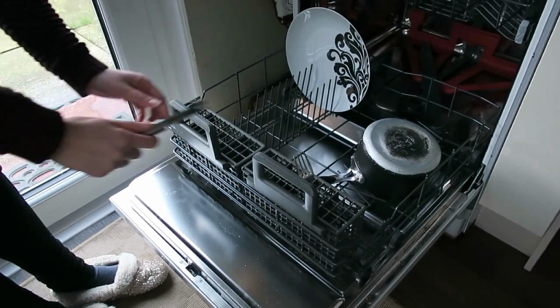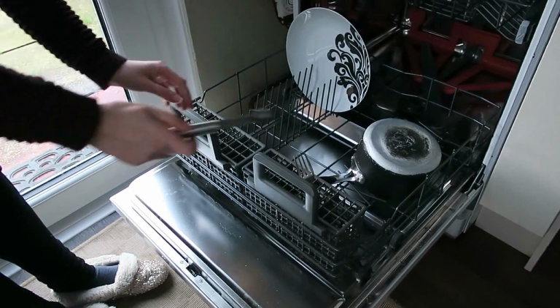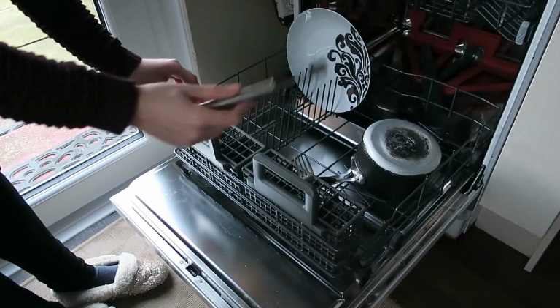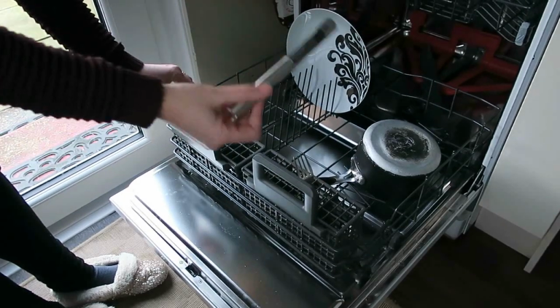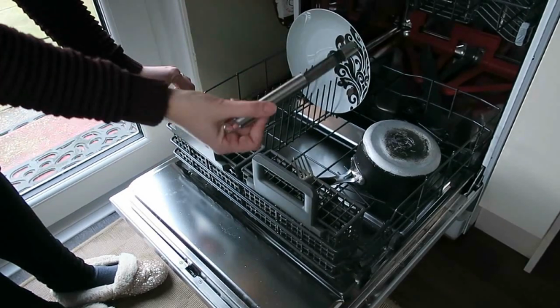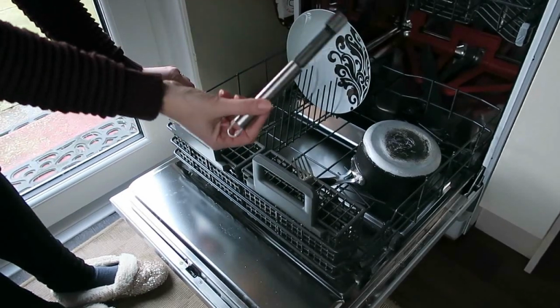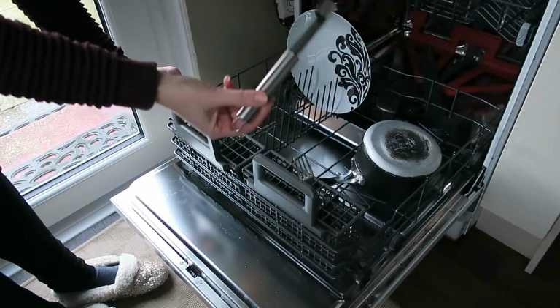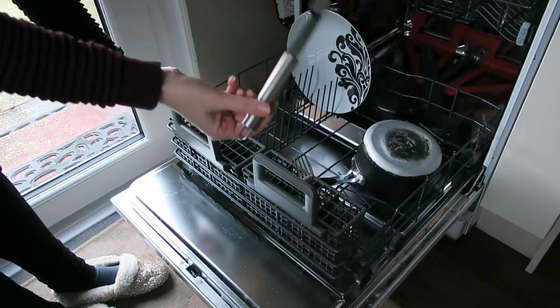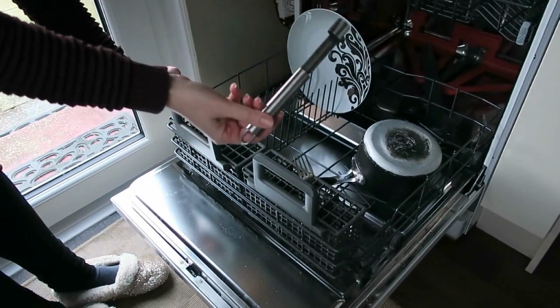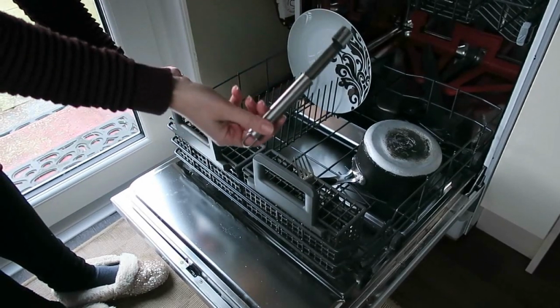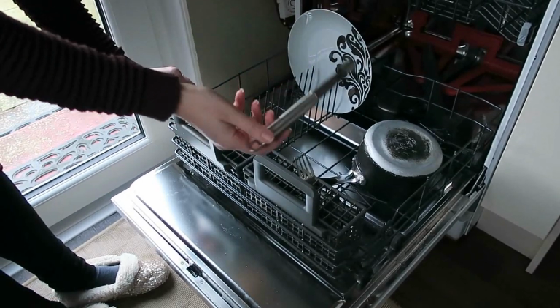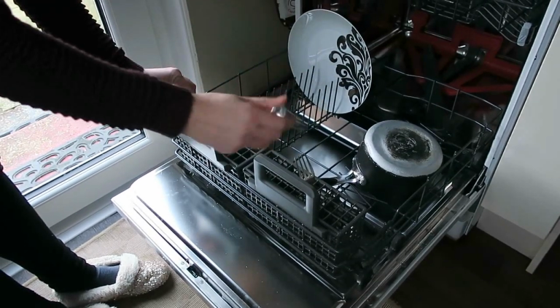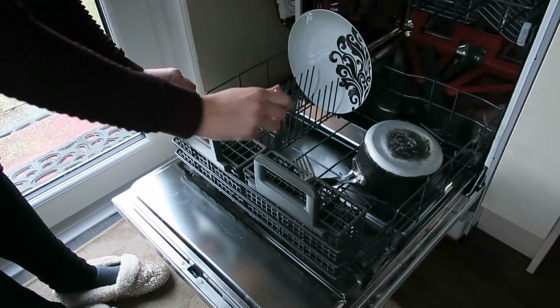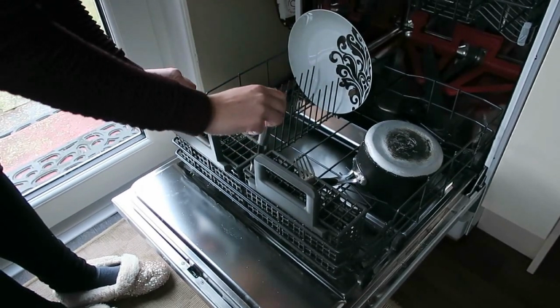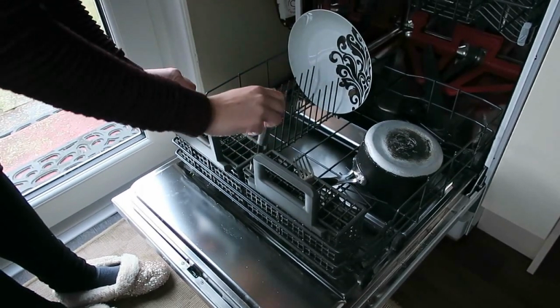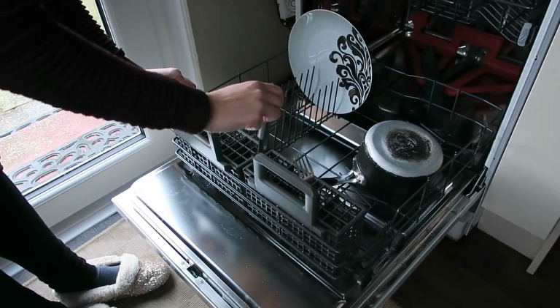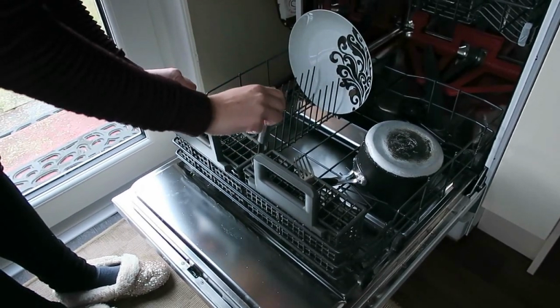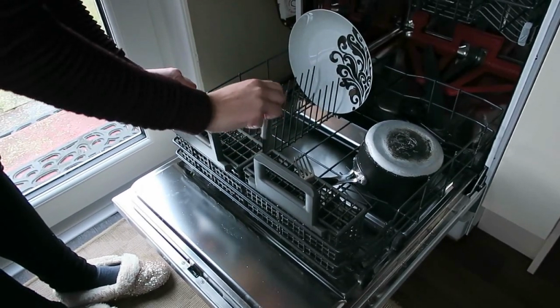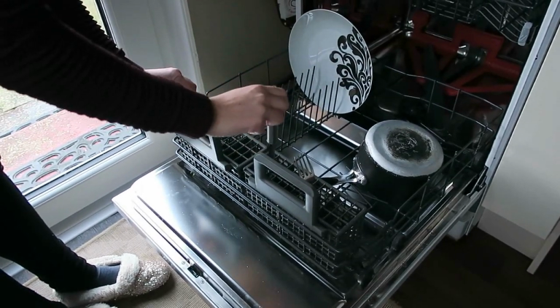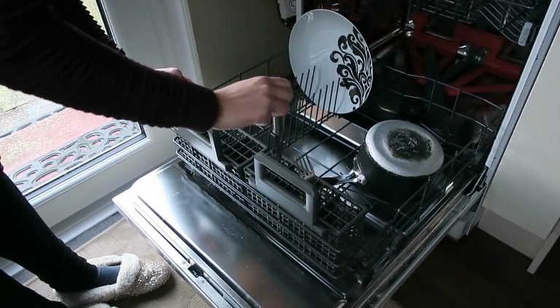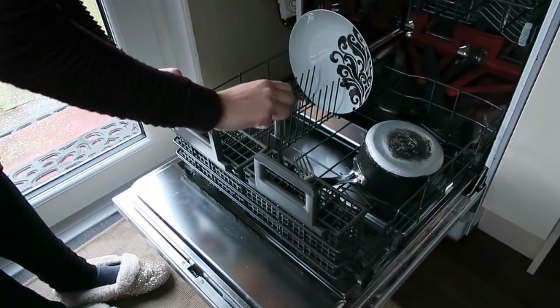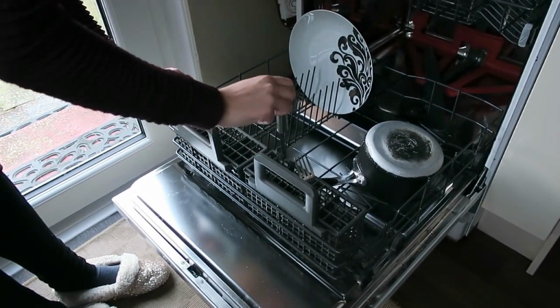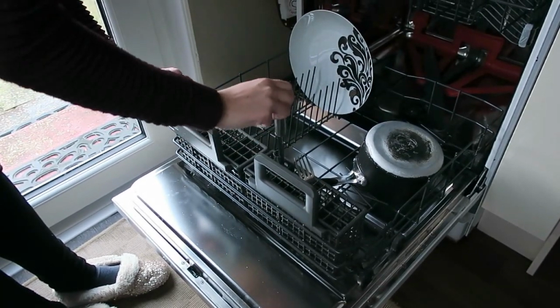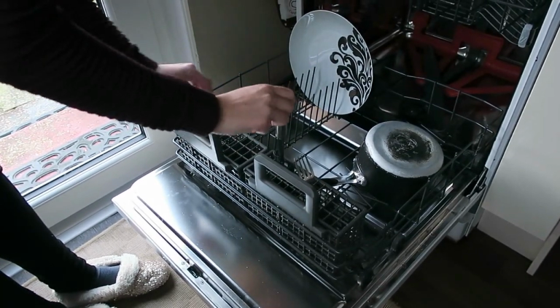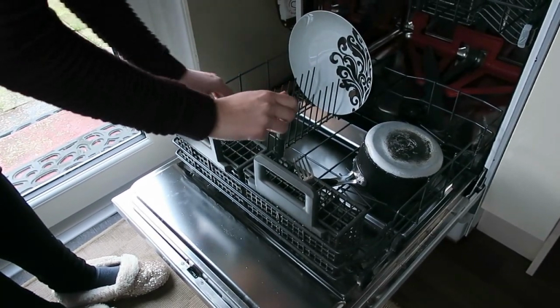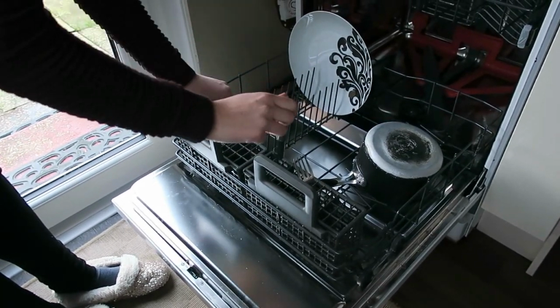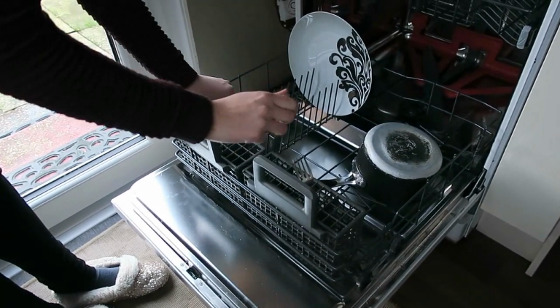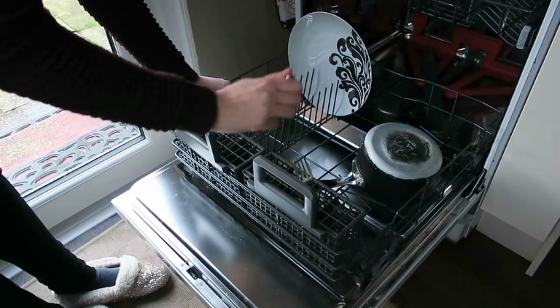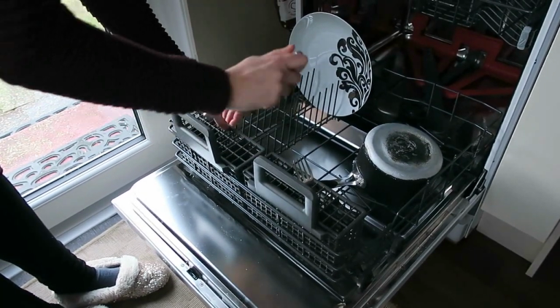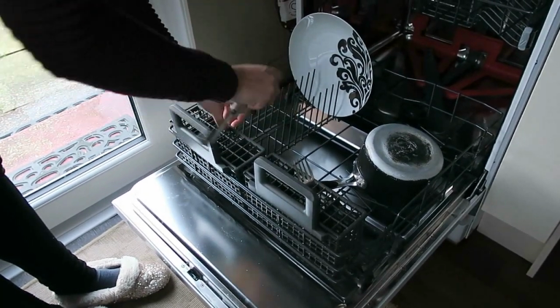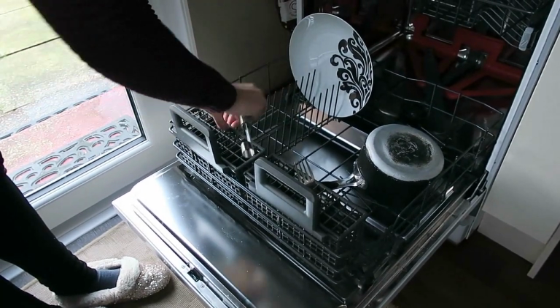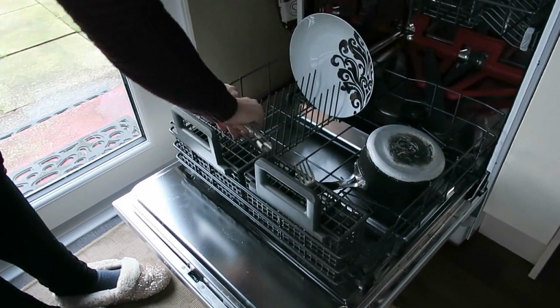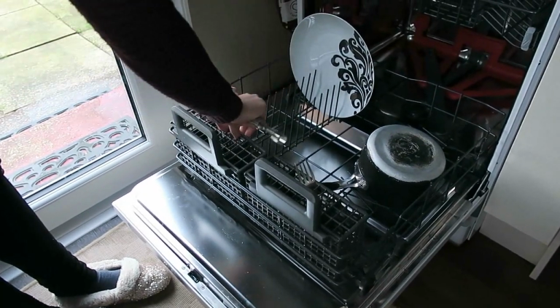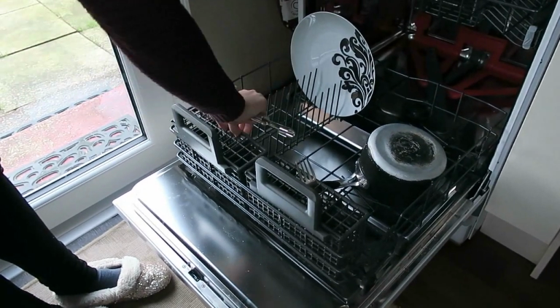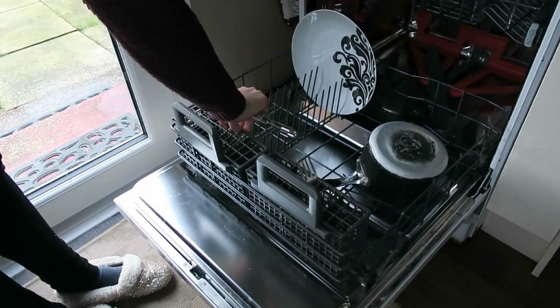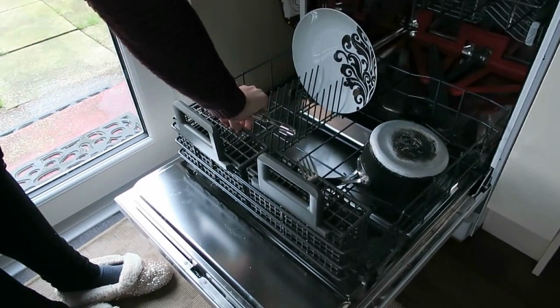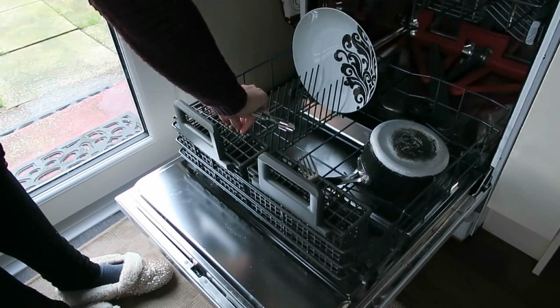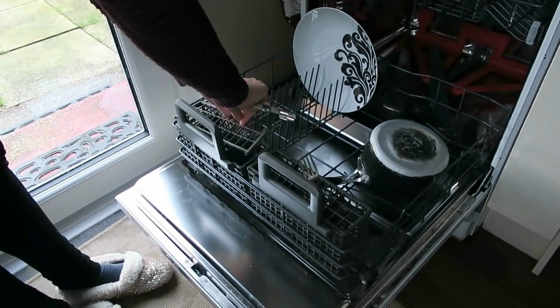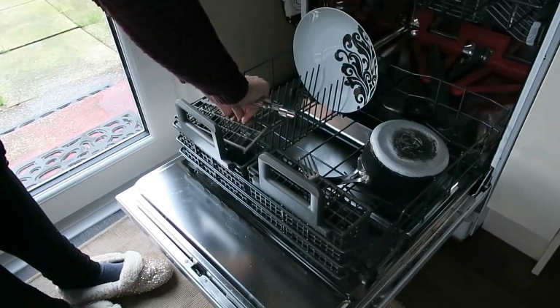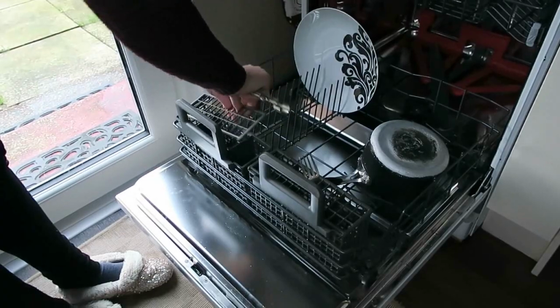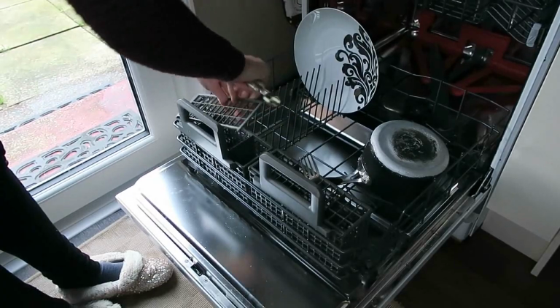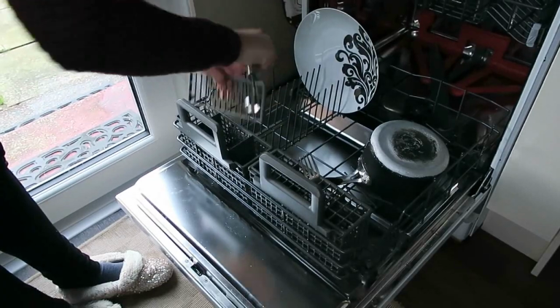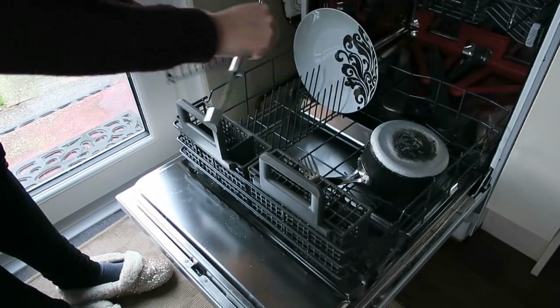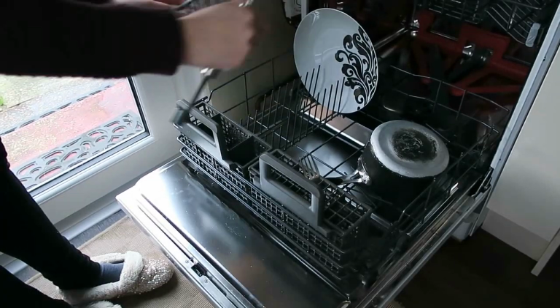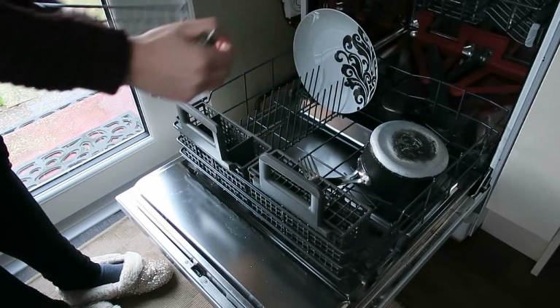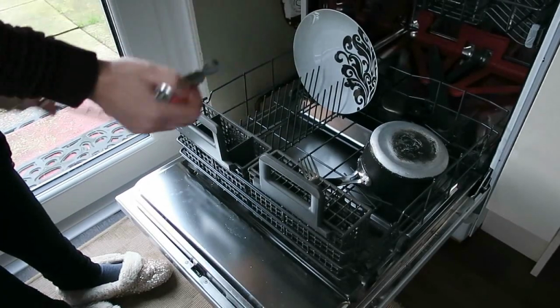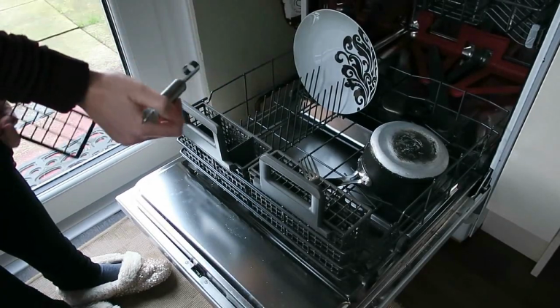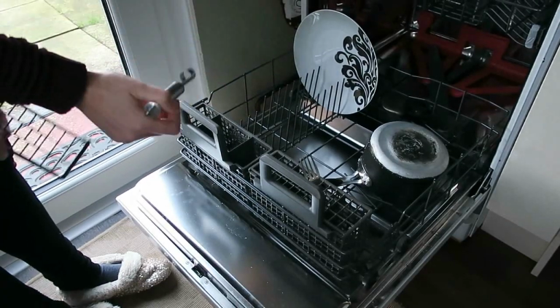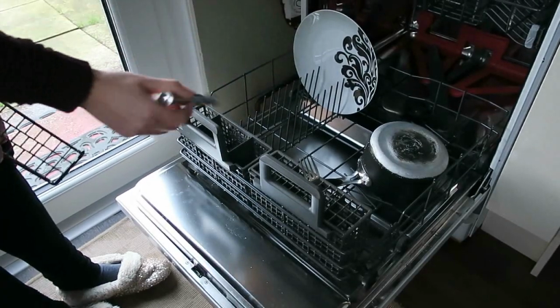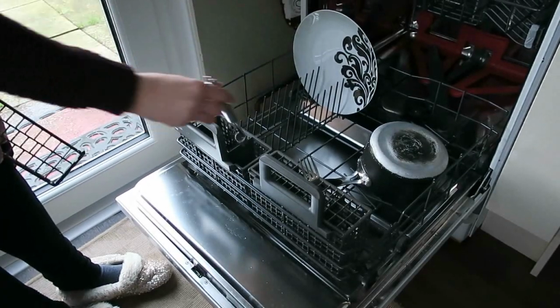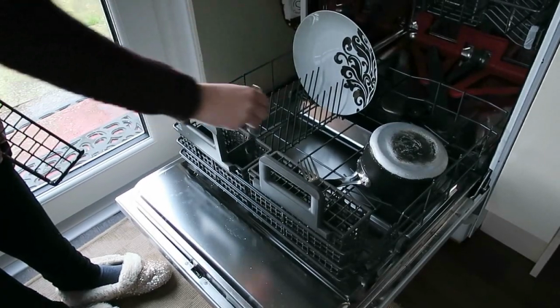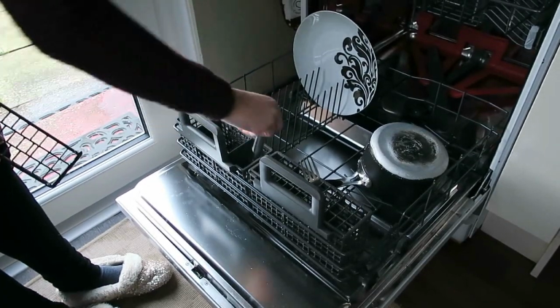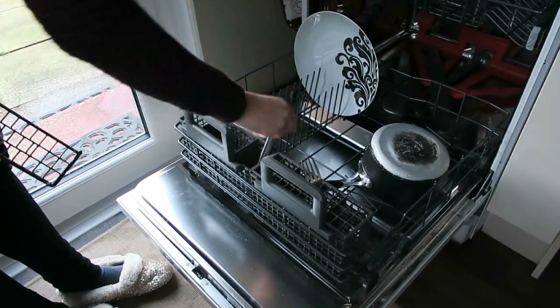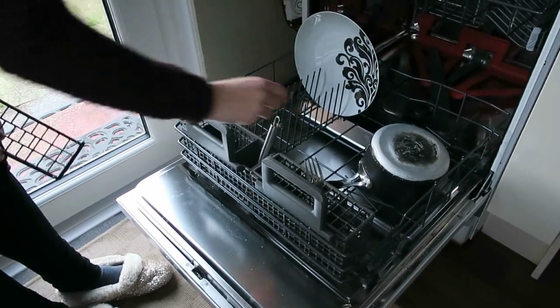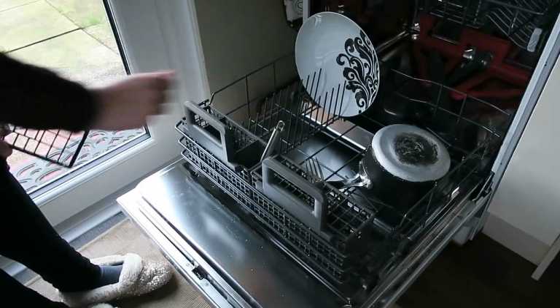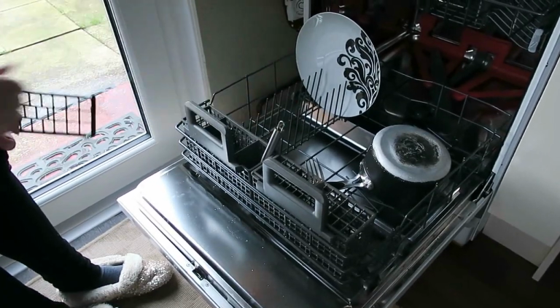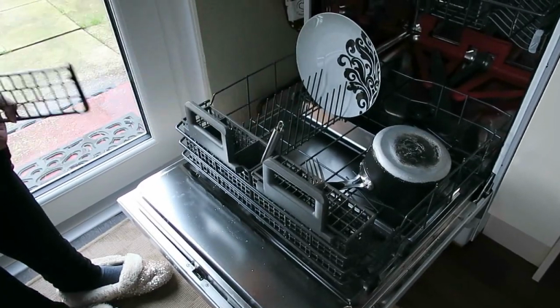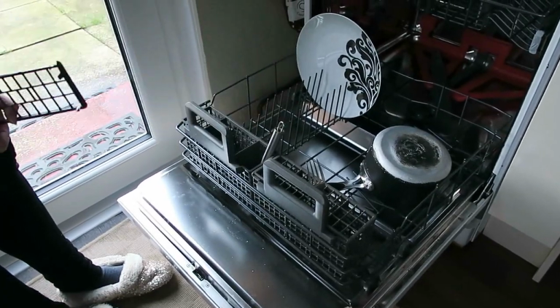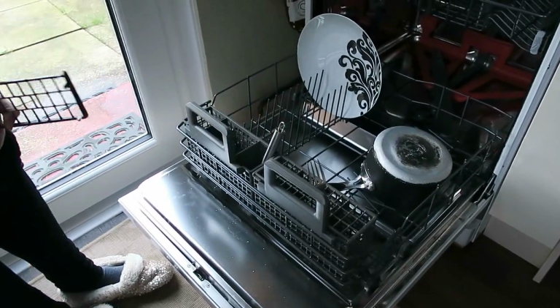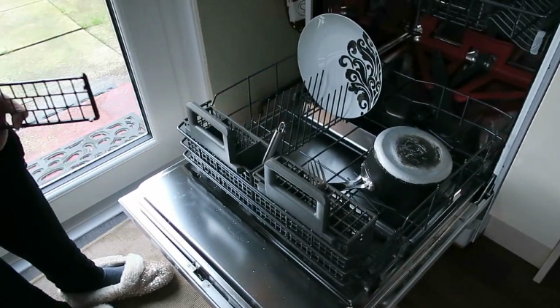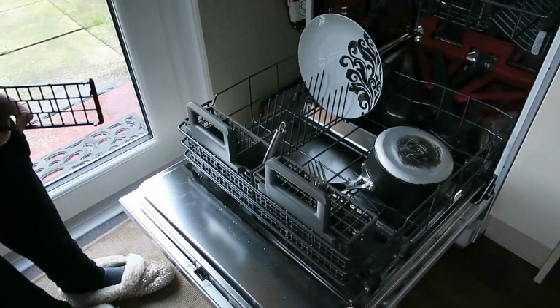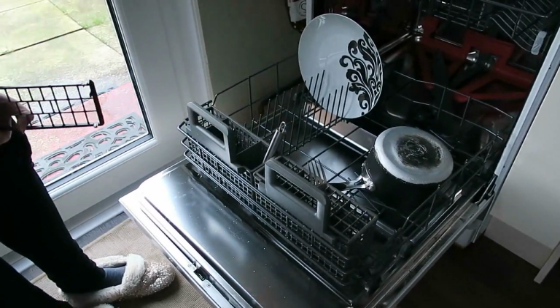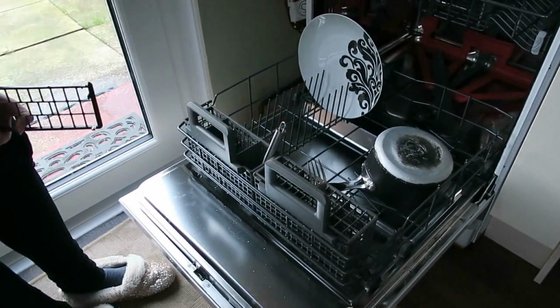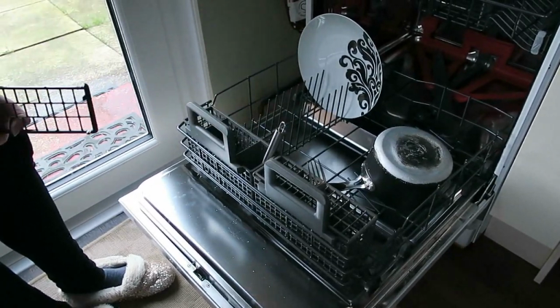However, there aren't any spaces for larger items. But you can take this off and place them in like that.